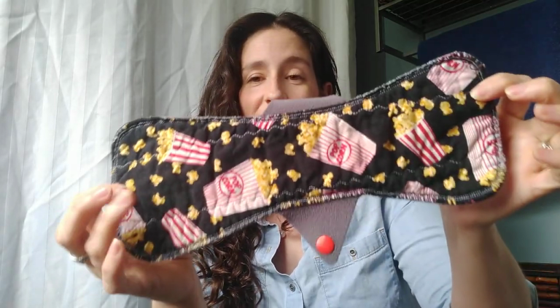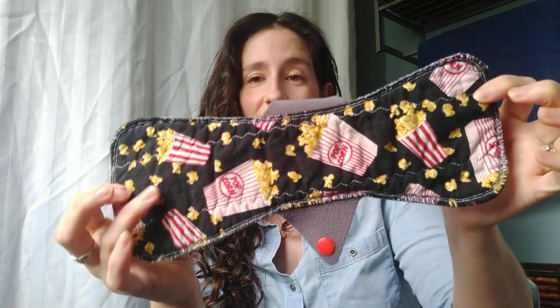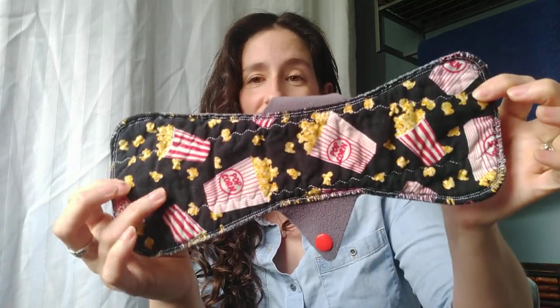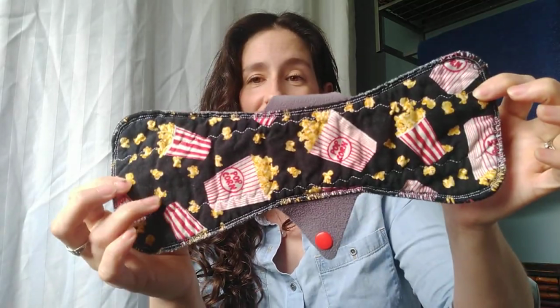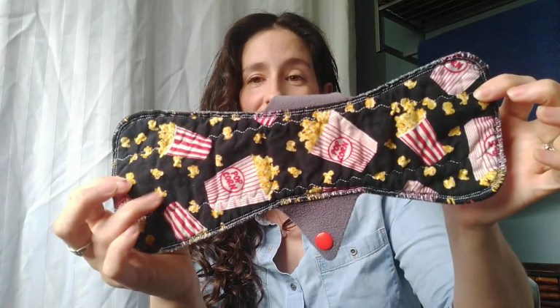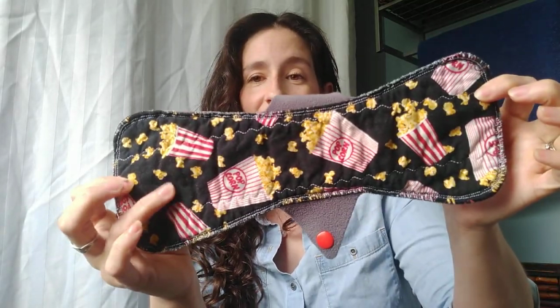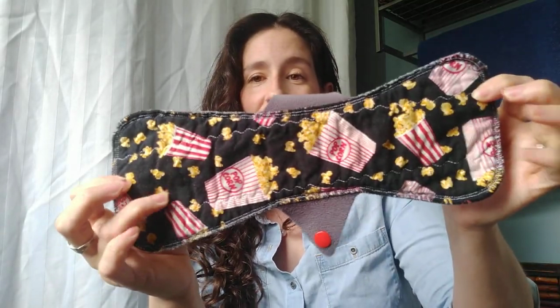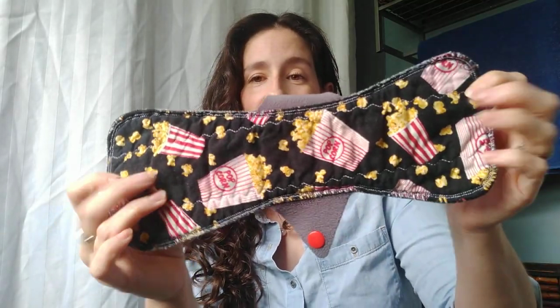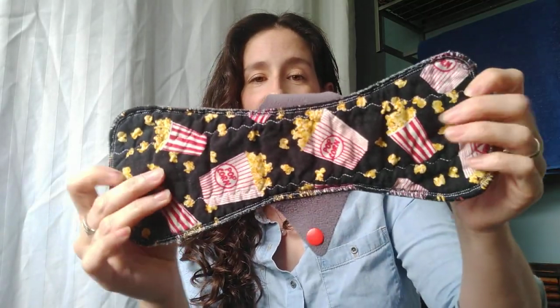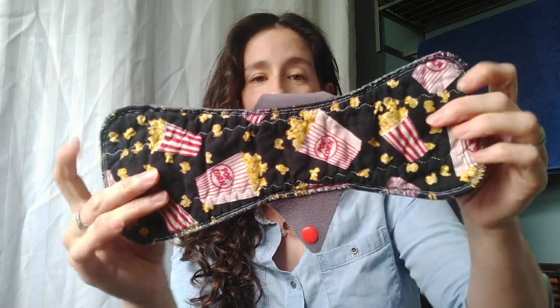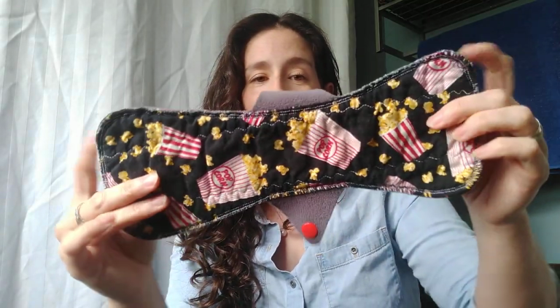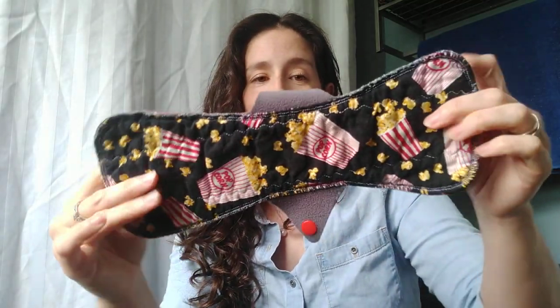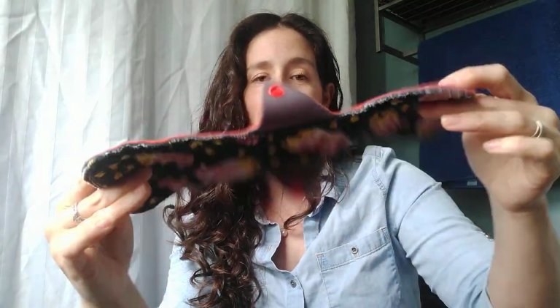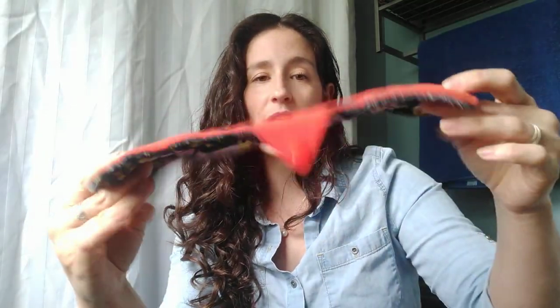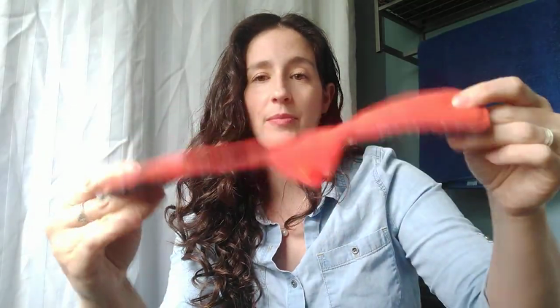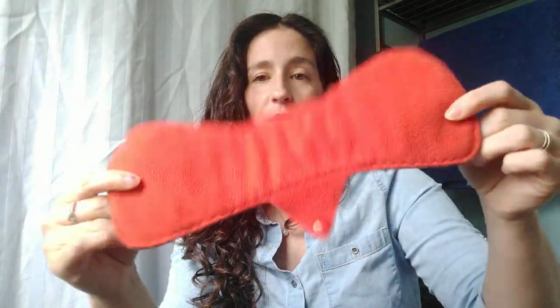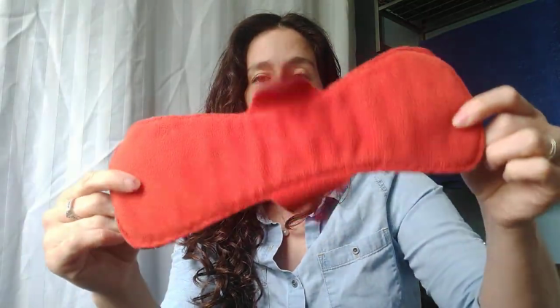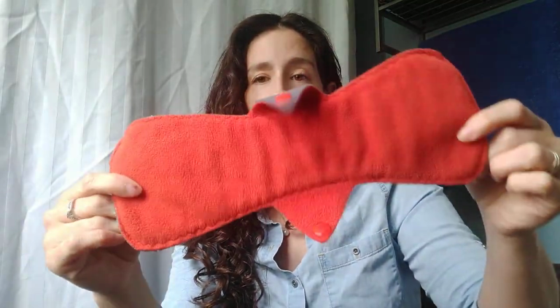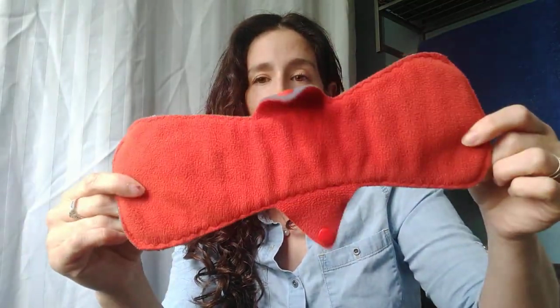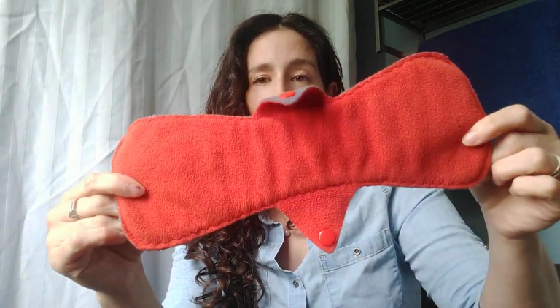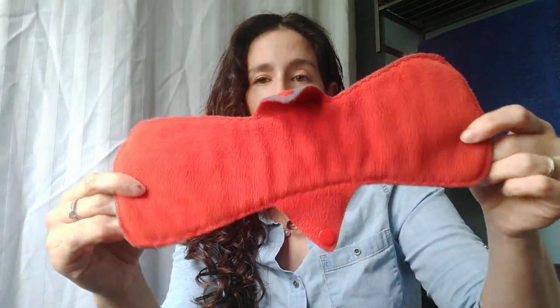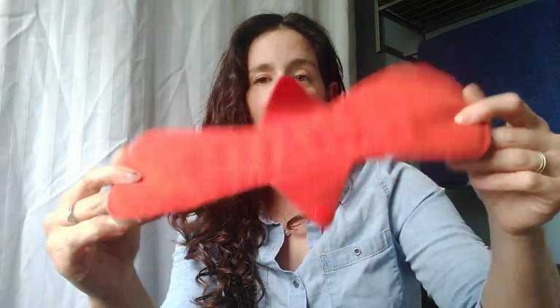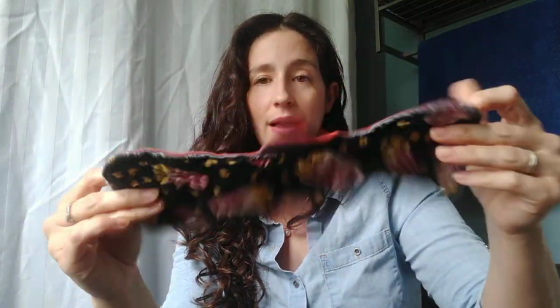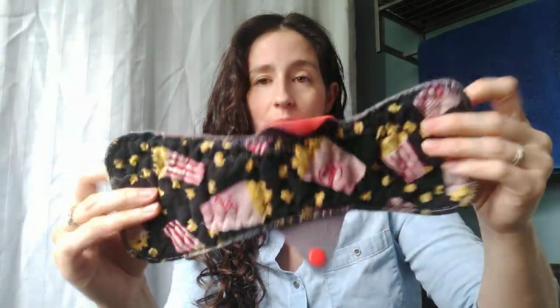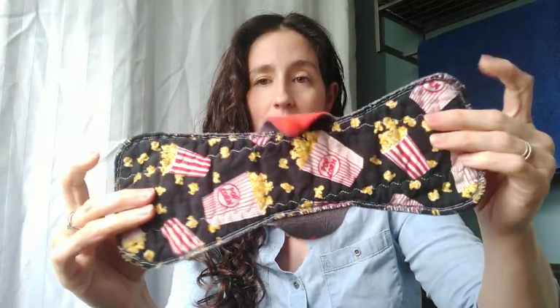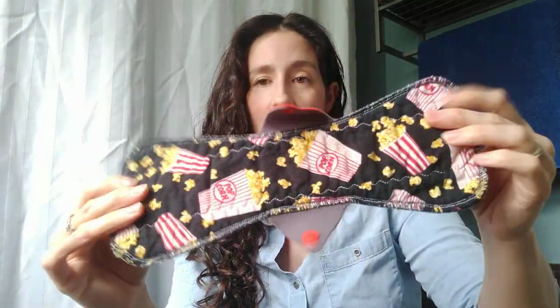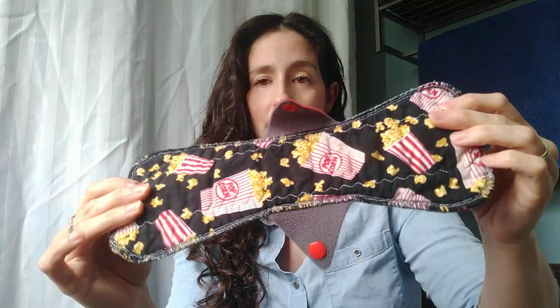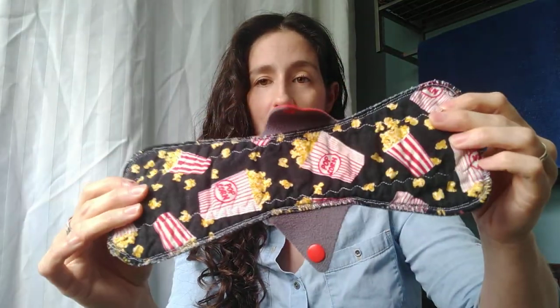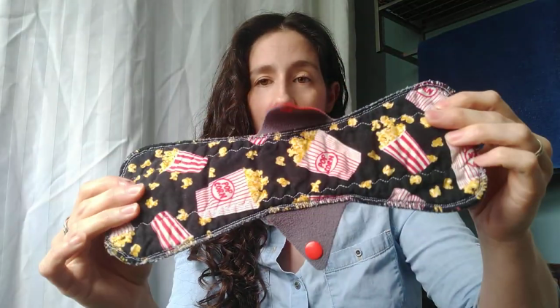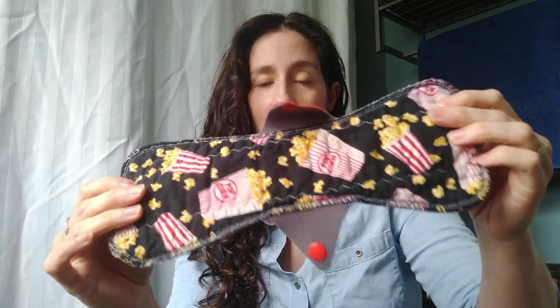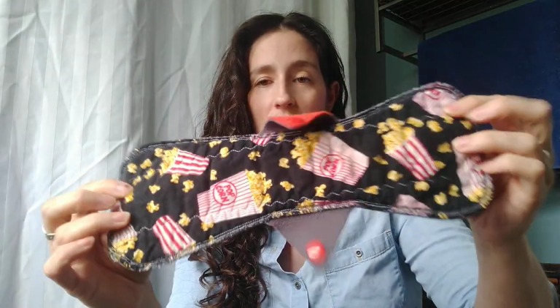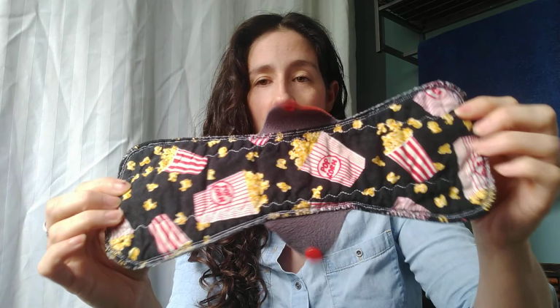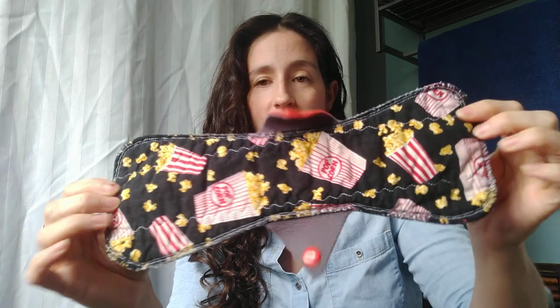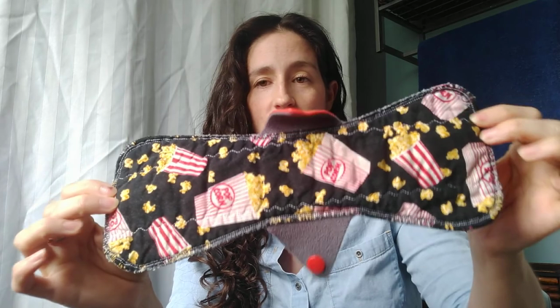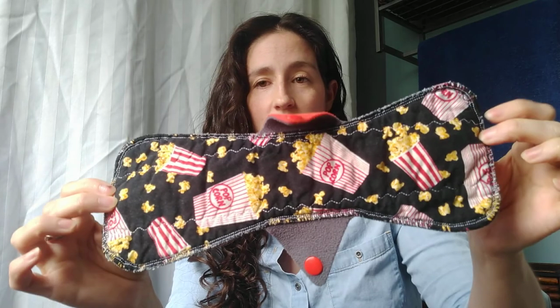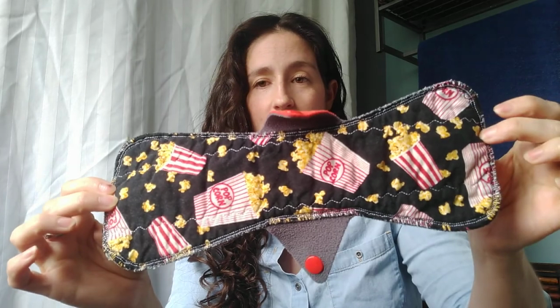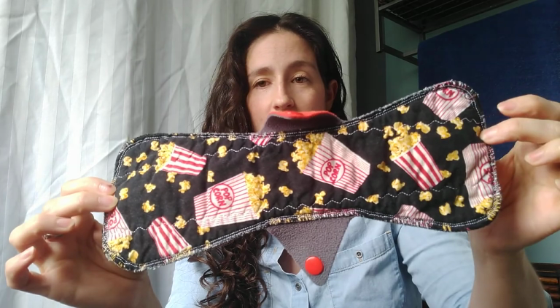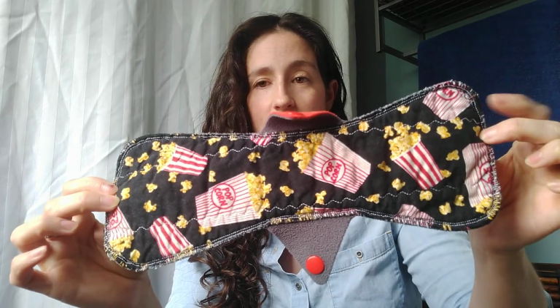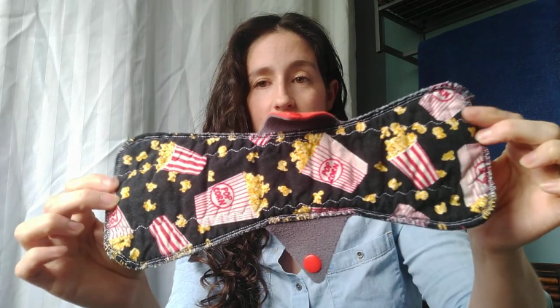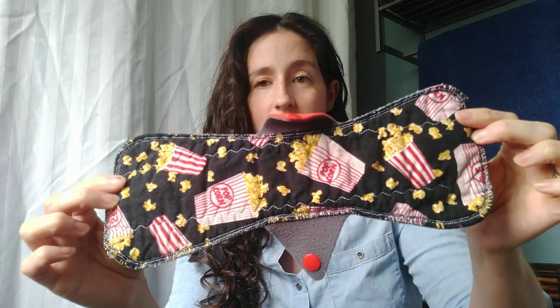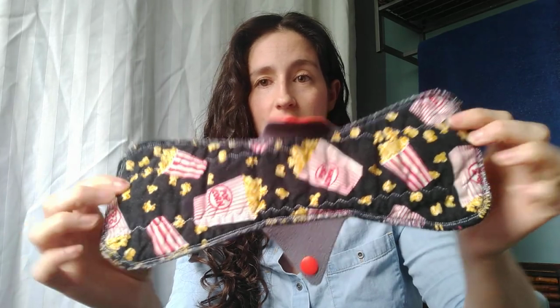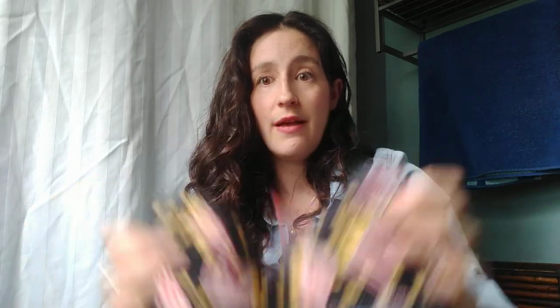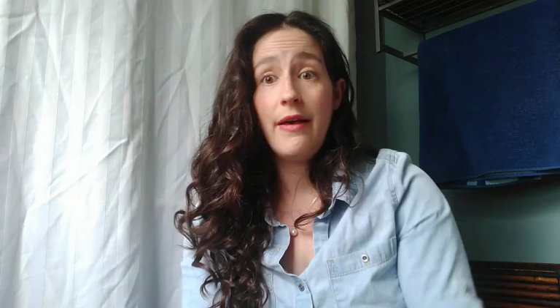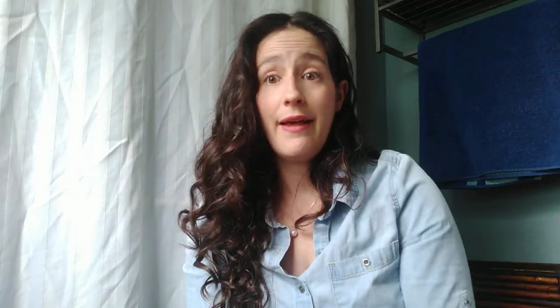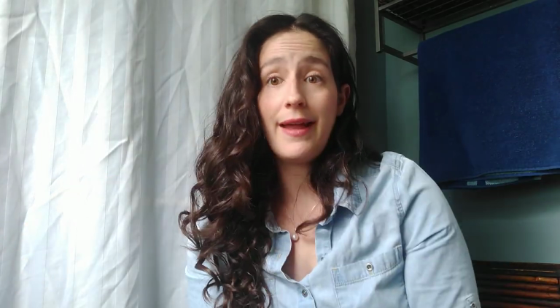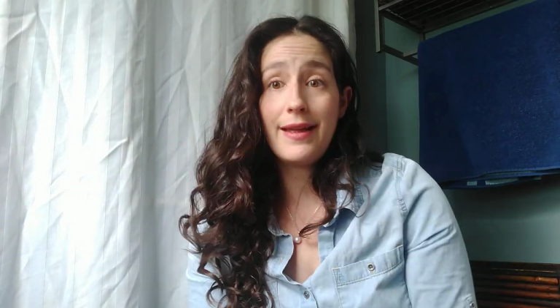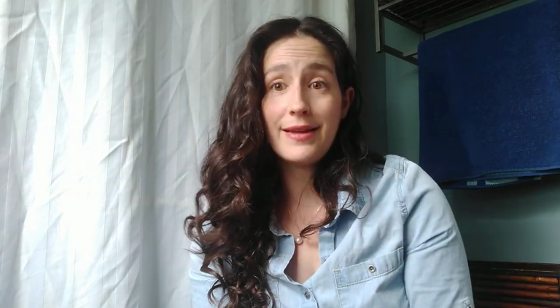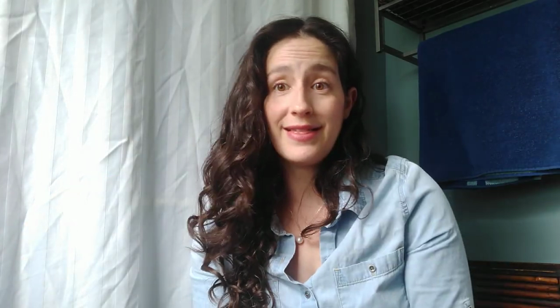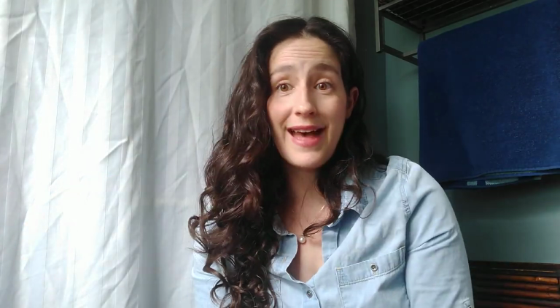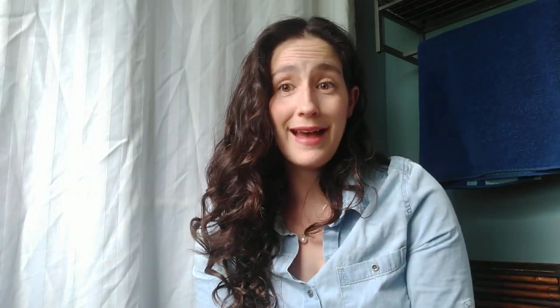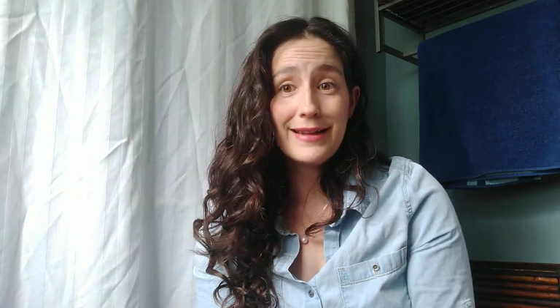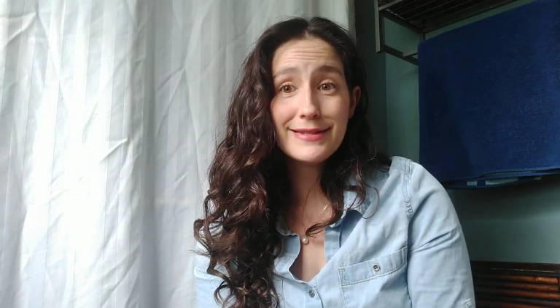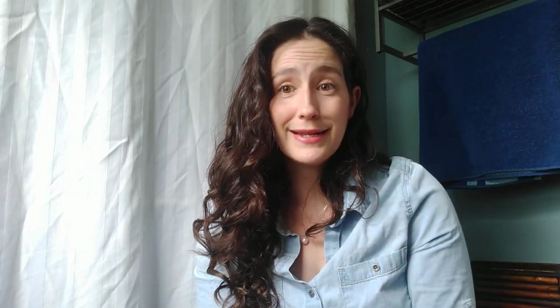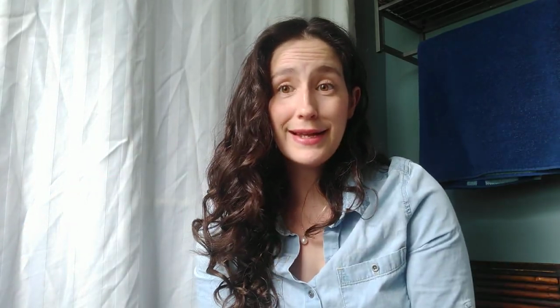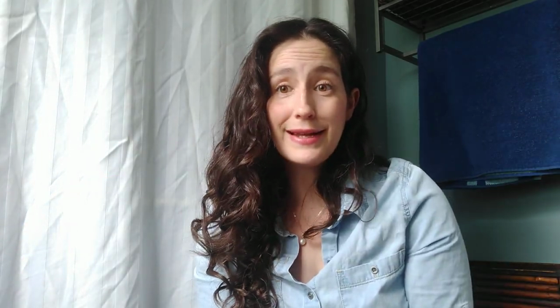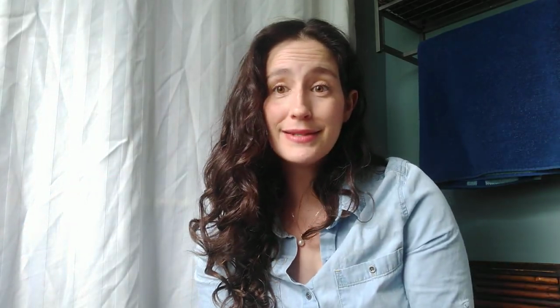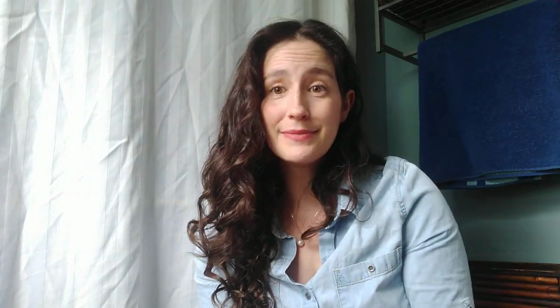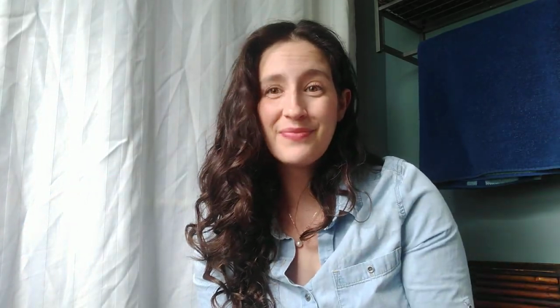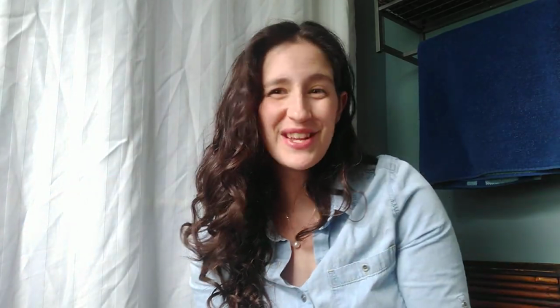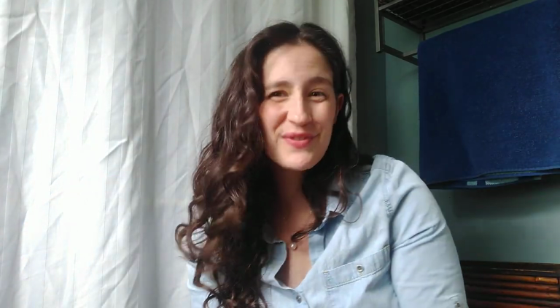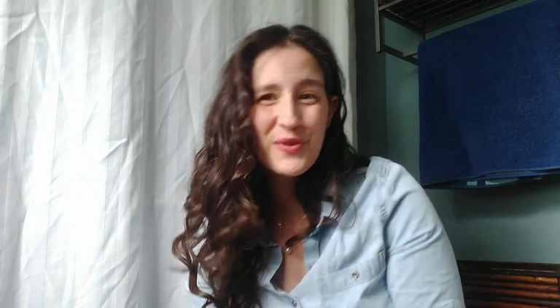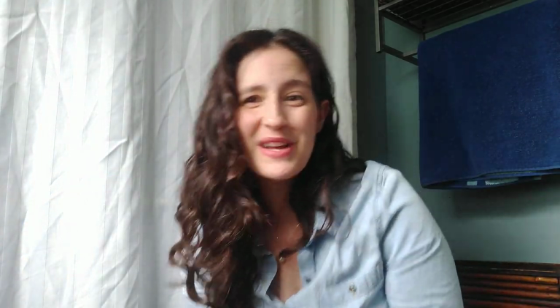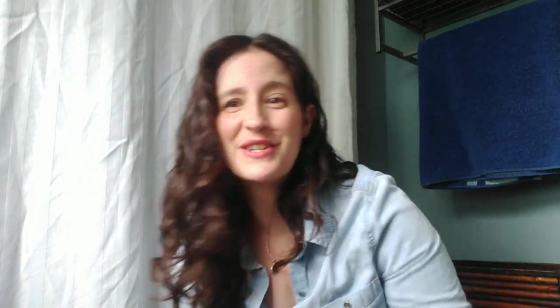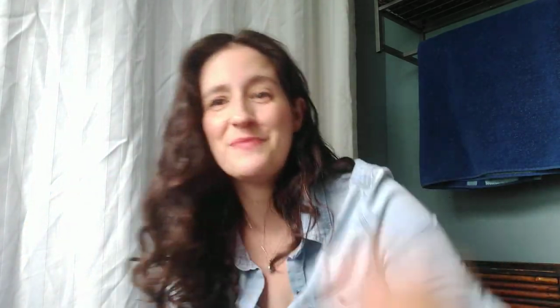And finally, a twelve inch heavy, cotton top, Winpro back, made by Cloth Junkies. And that is it — thanks for watching!